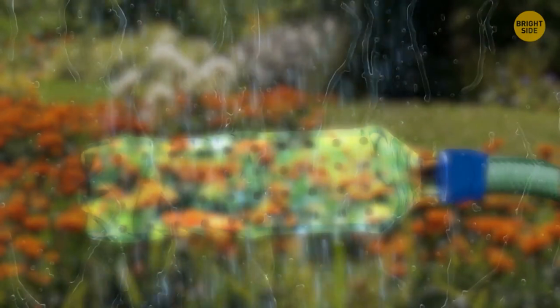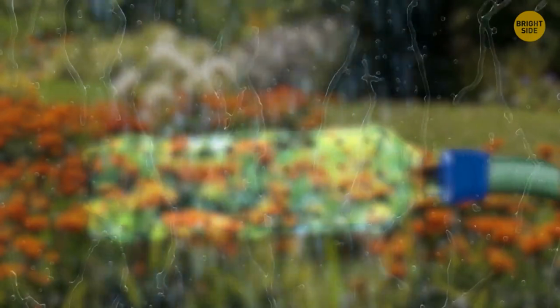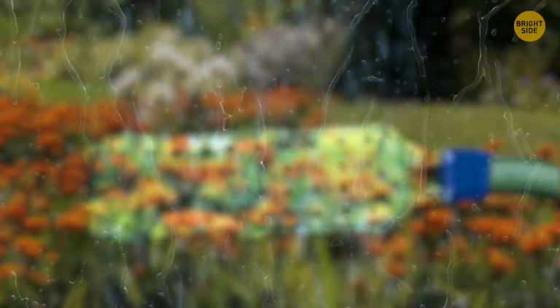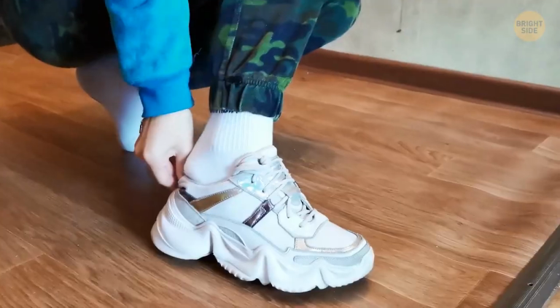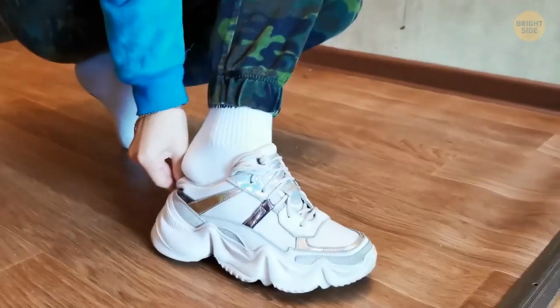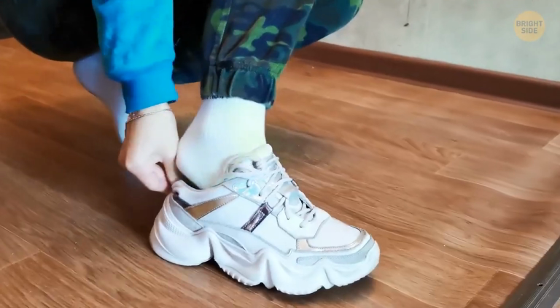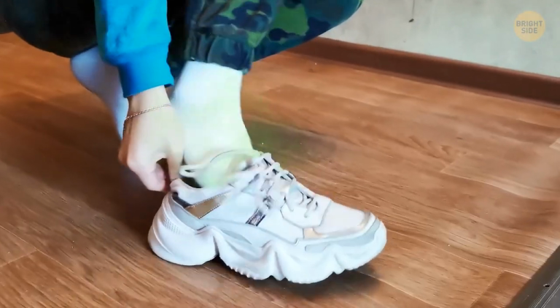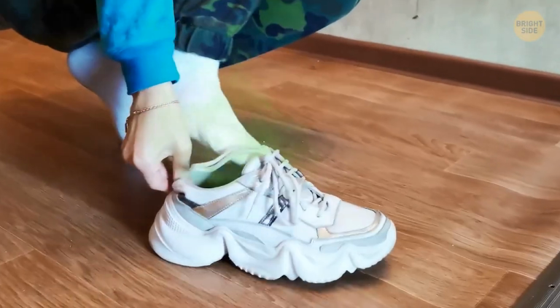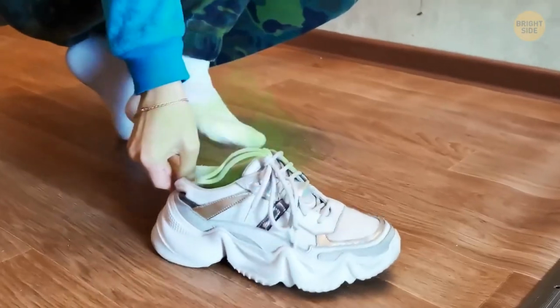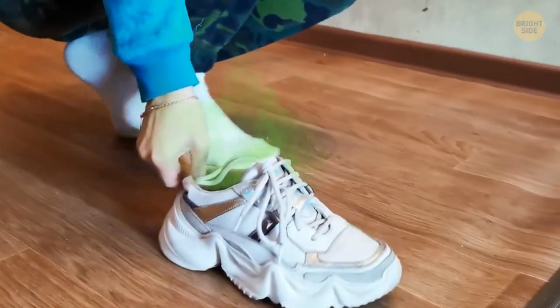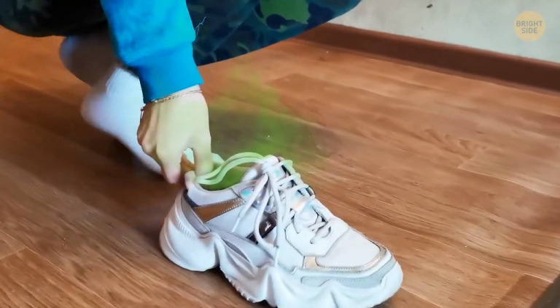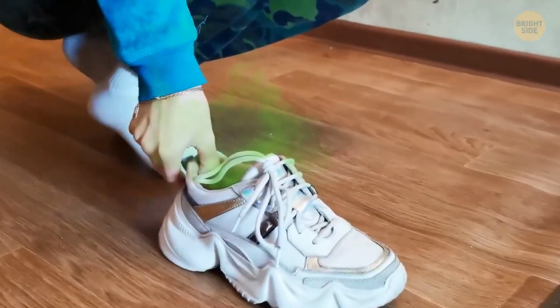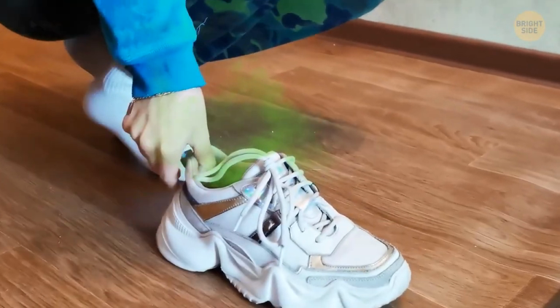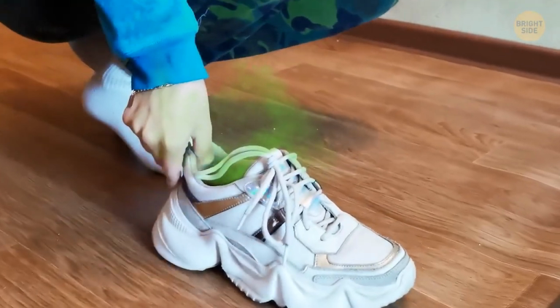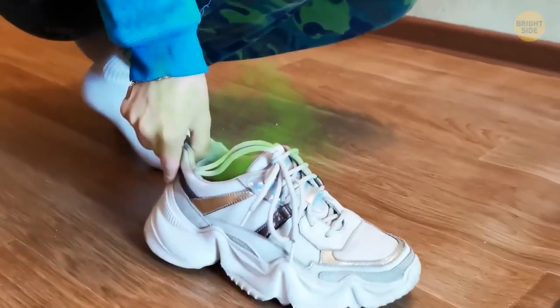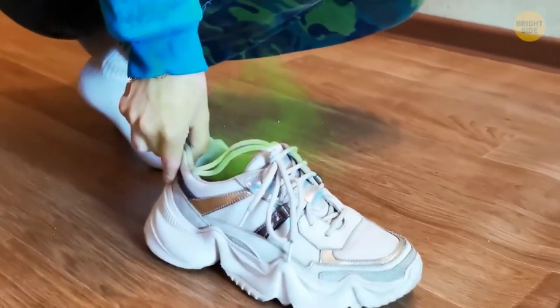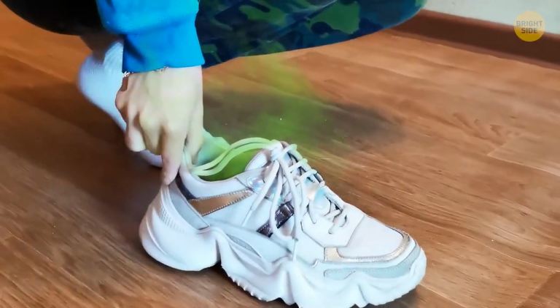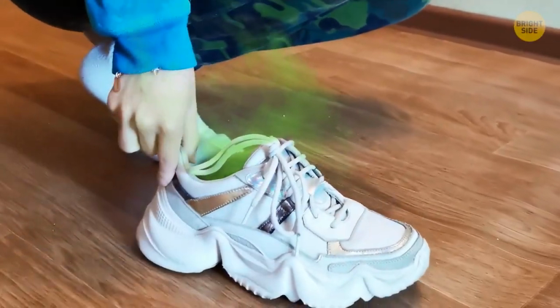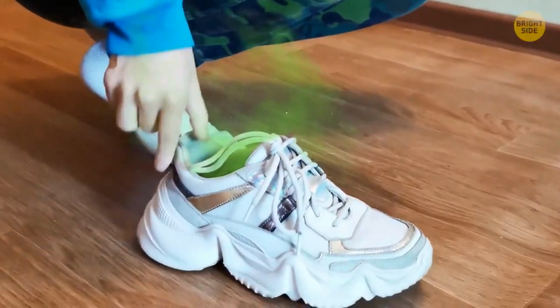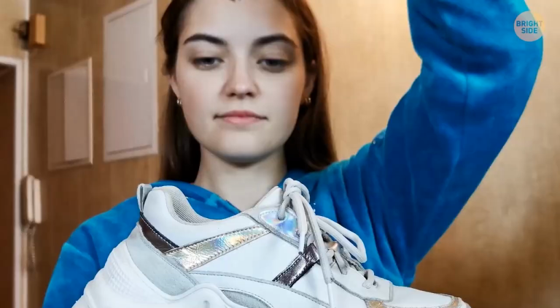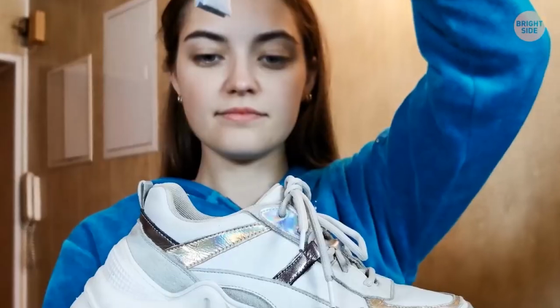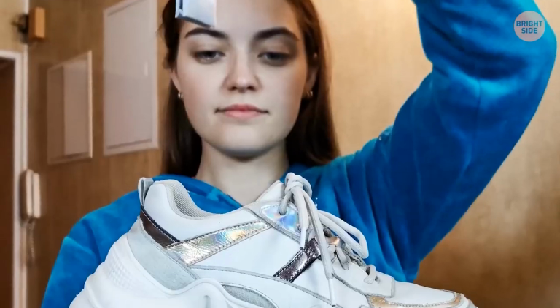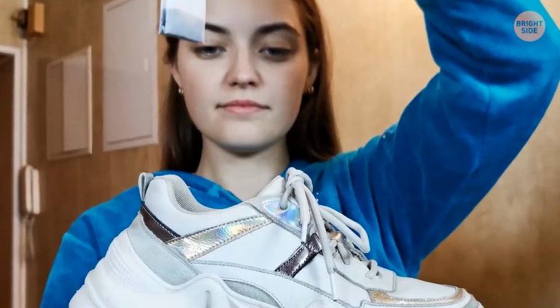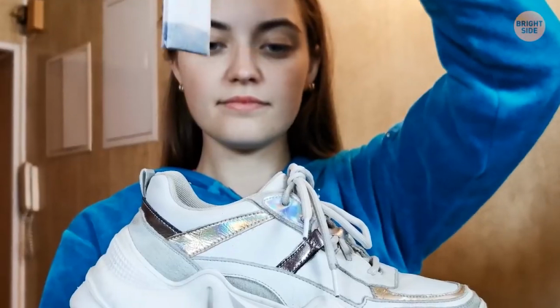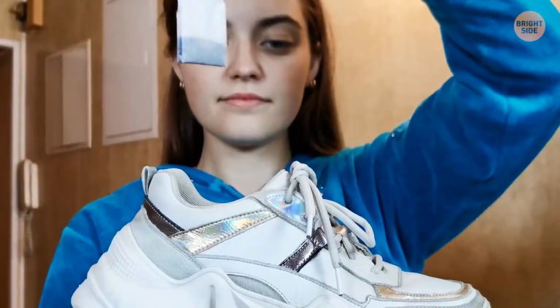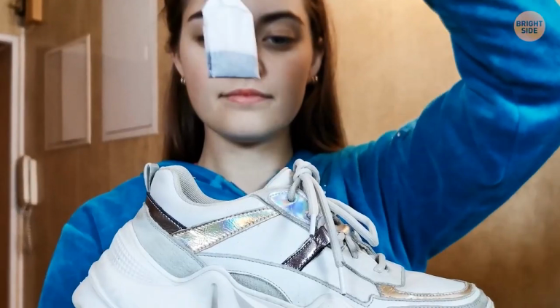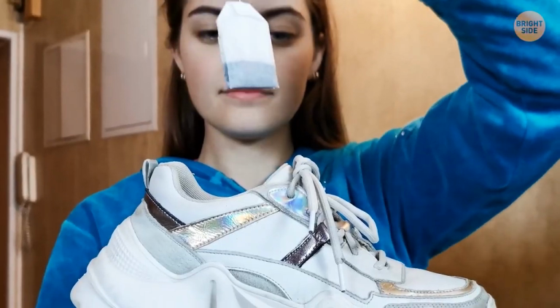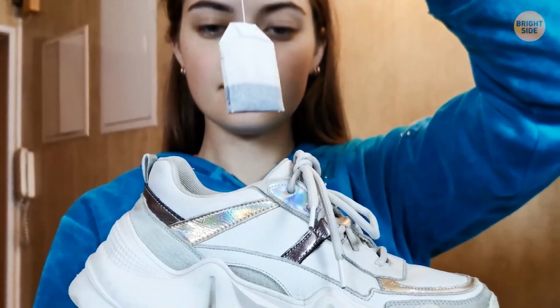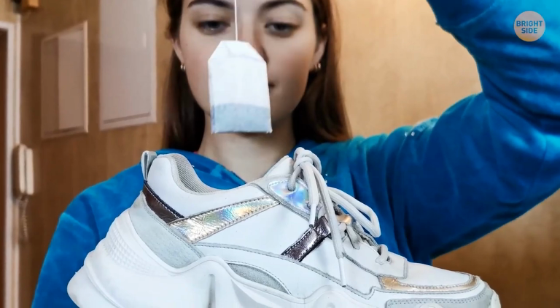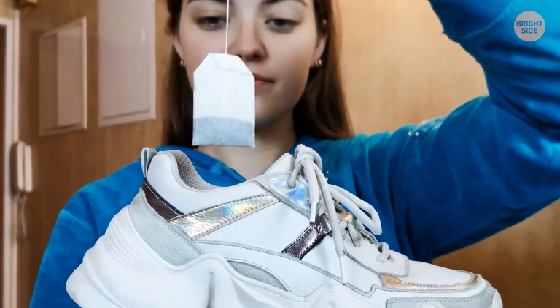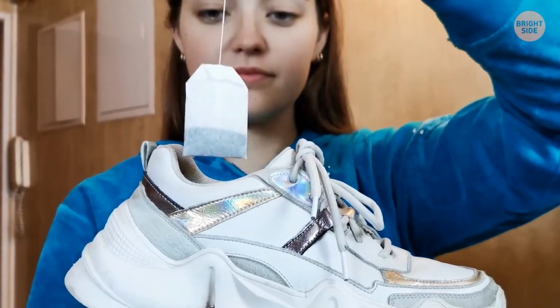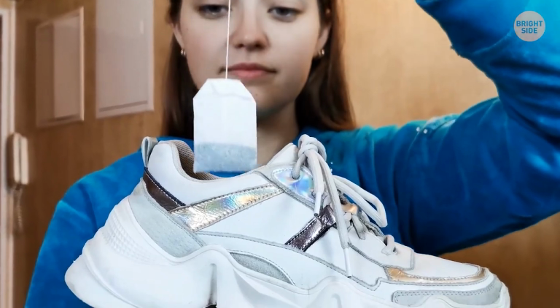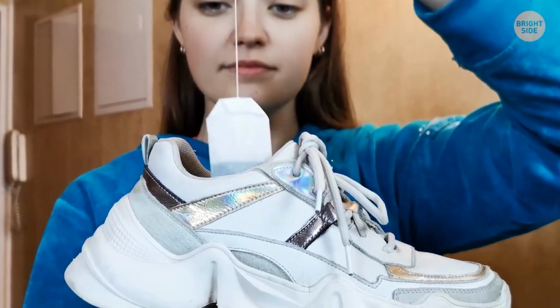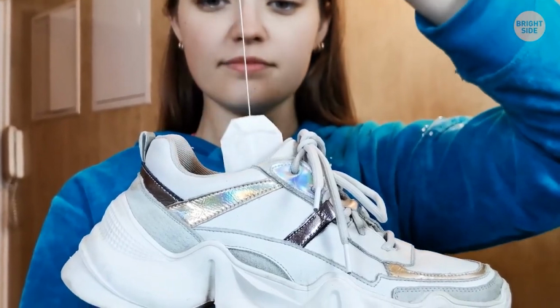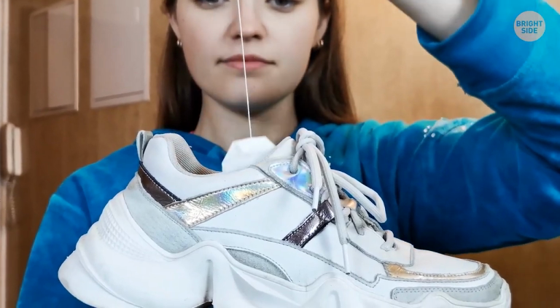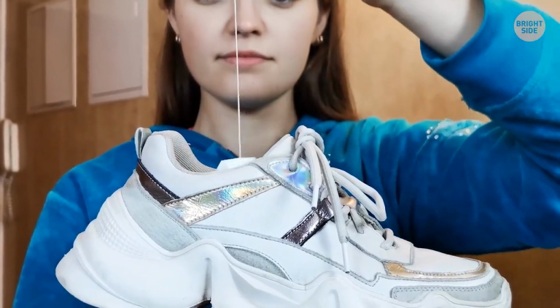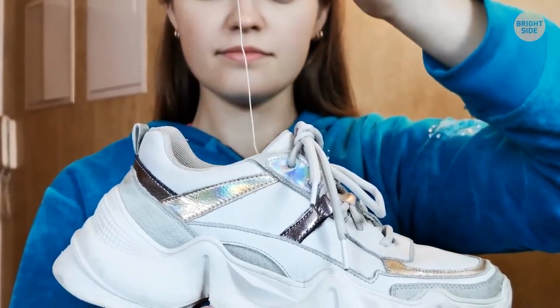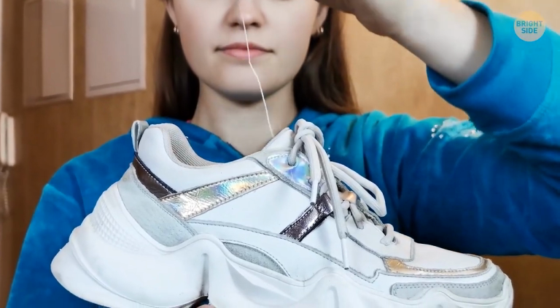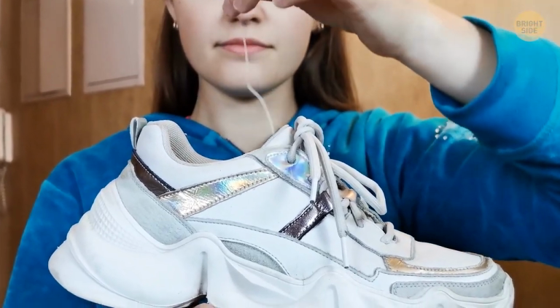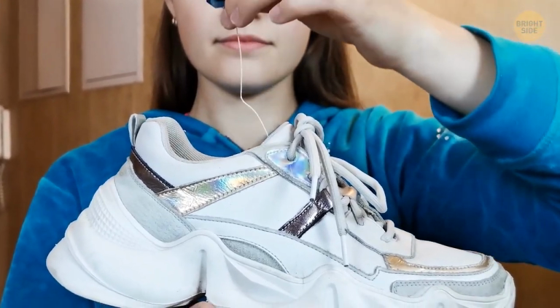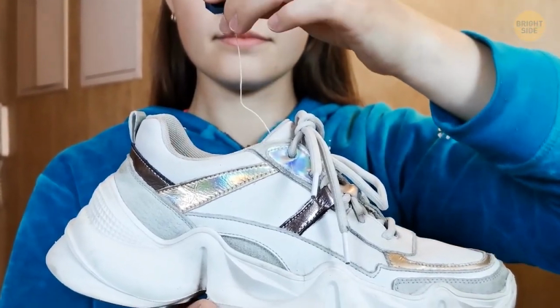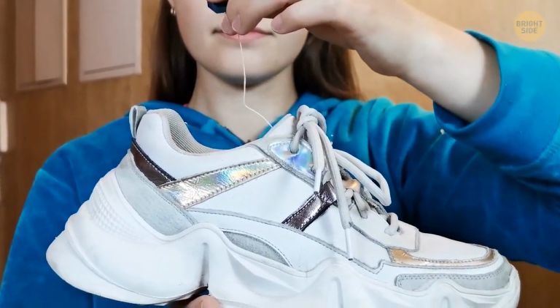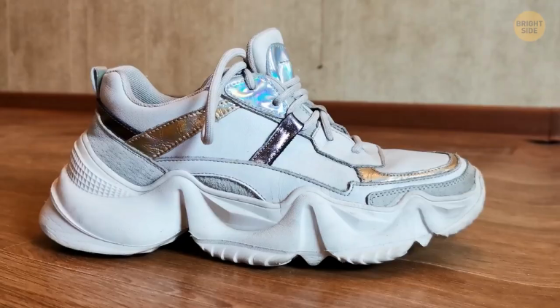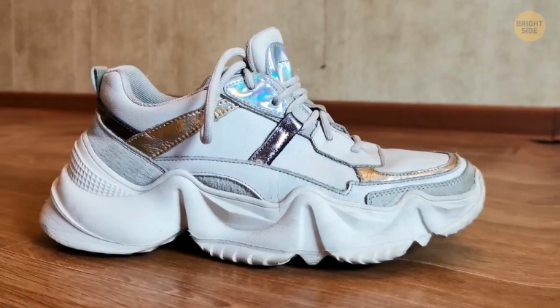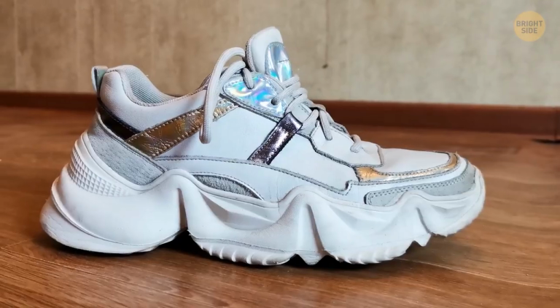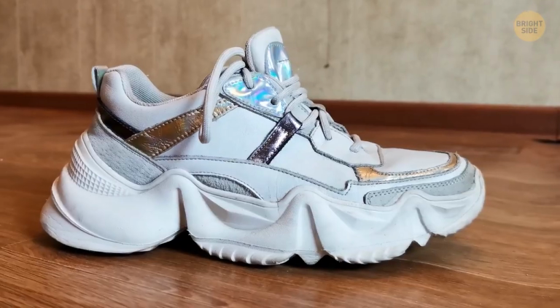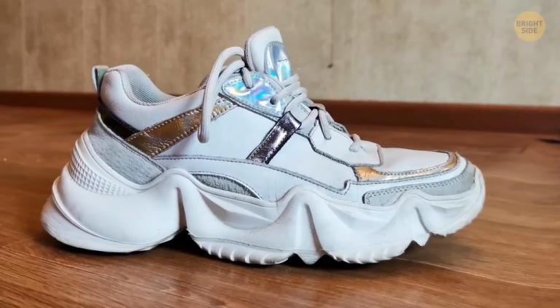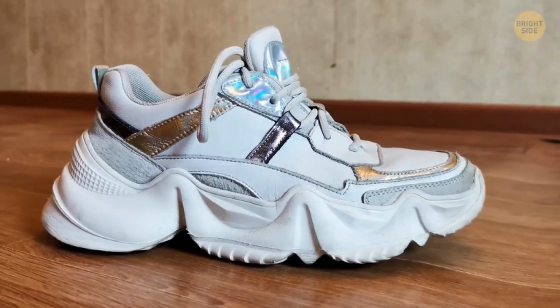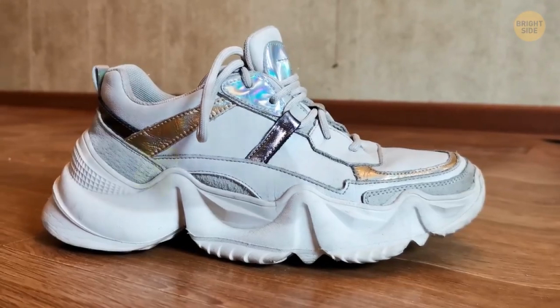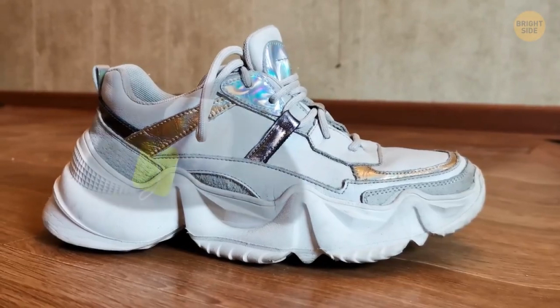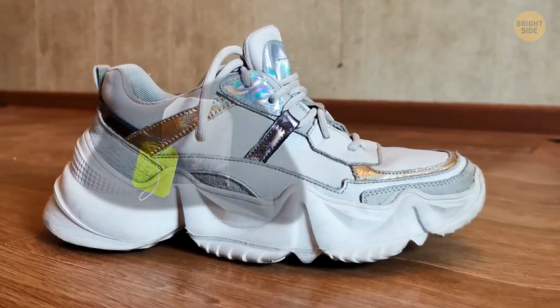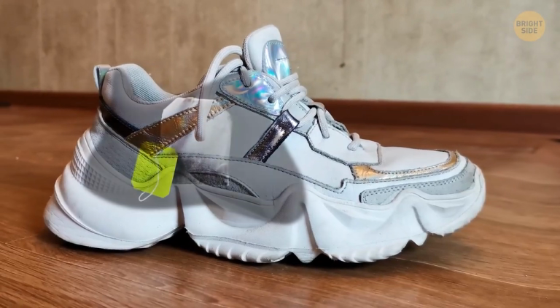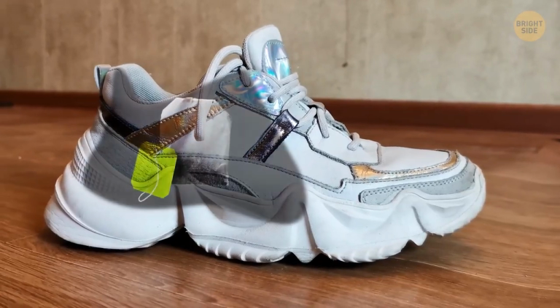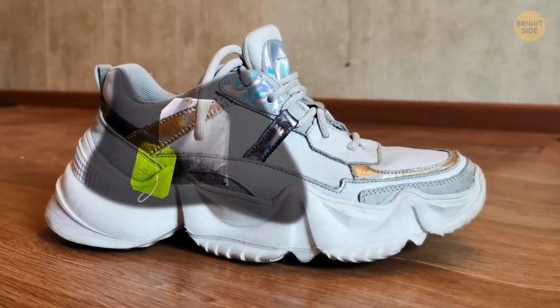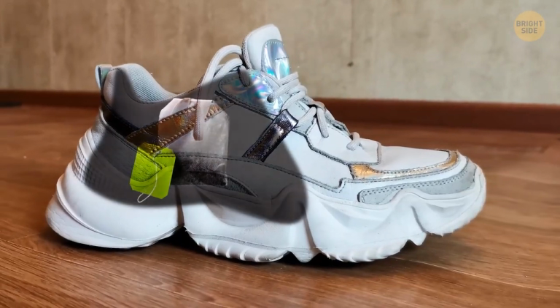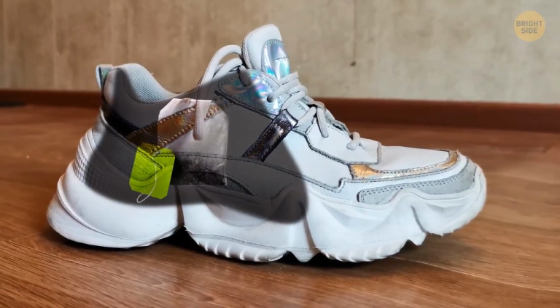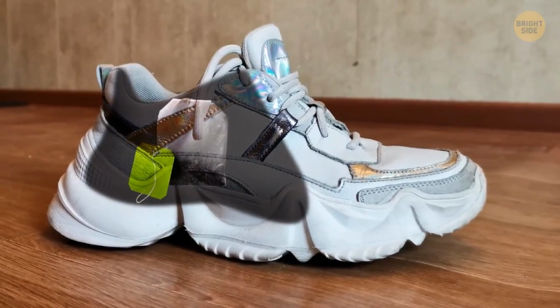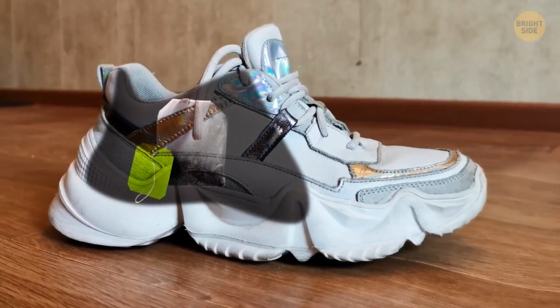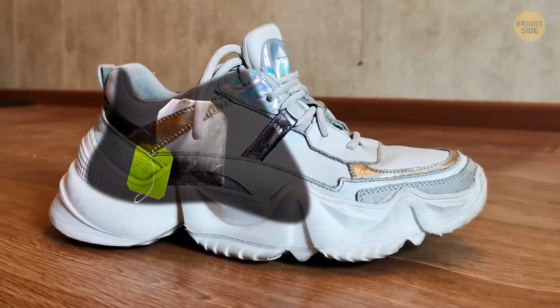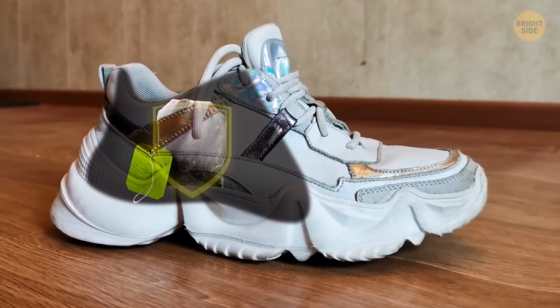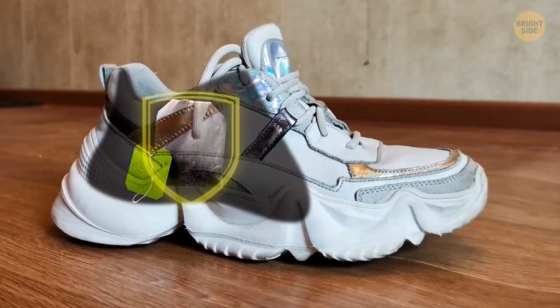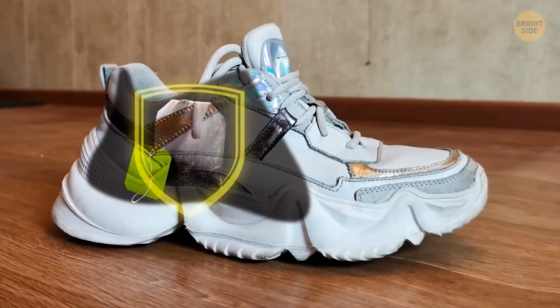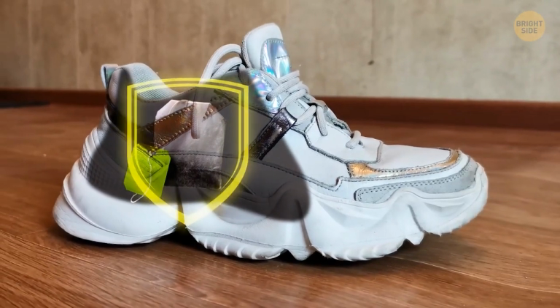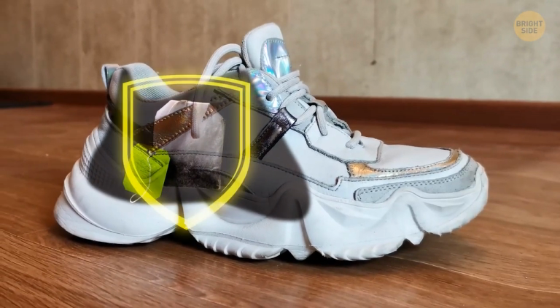If your shoes smell bad, put a few dry tea bags into the shoe. The tea bags will absorb the smell.